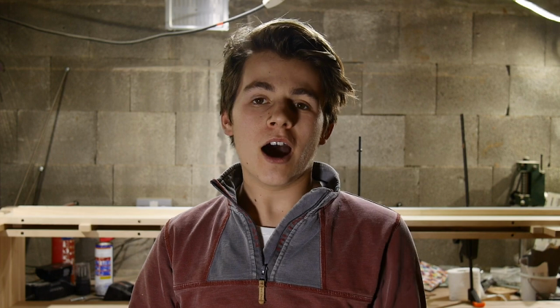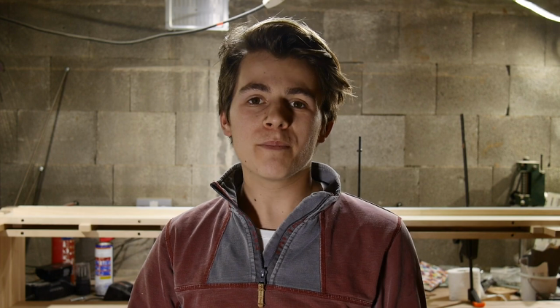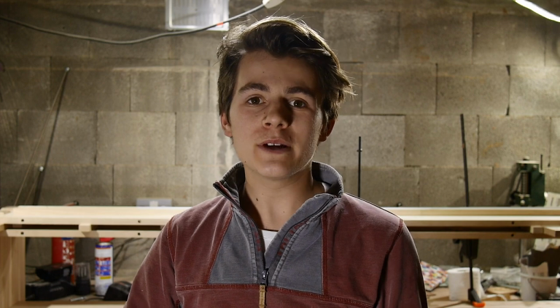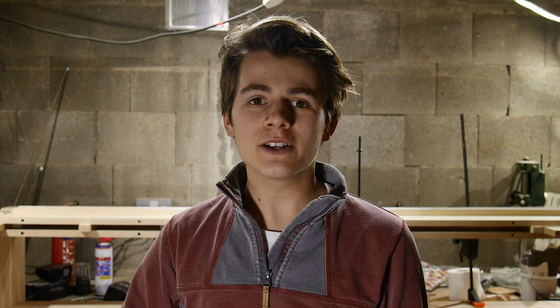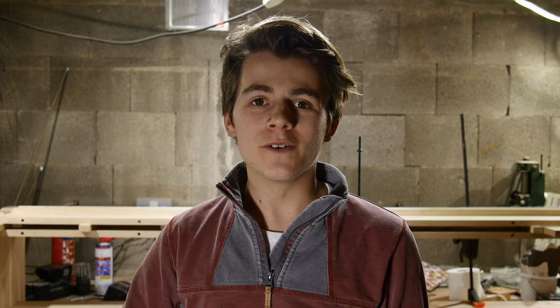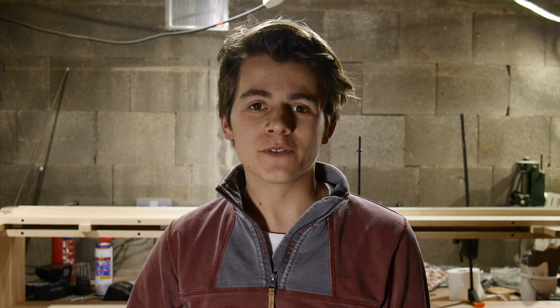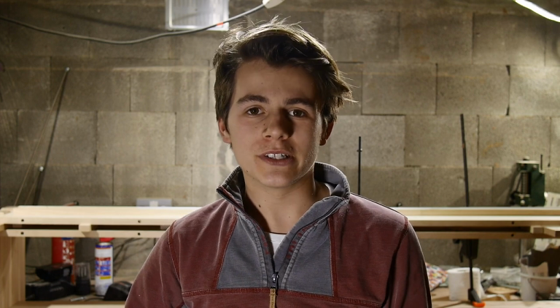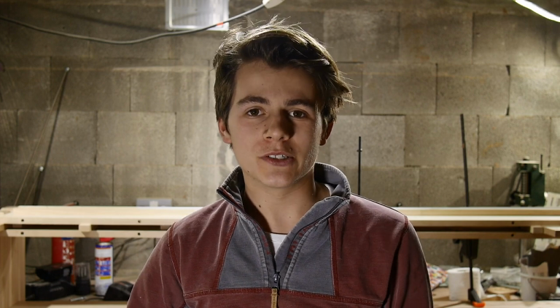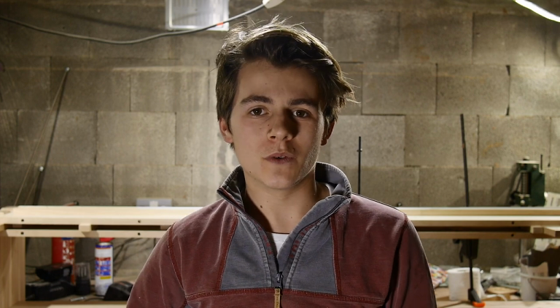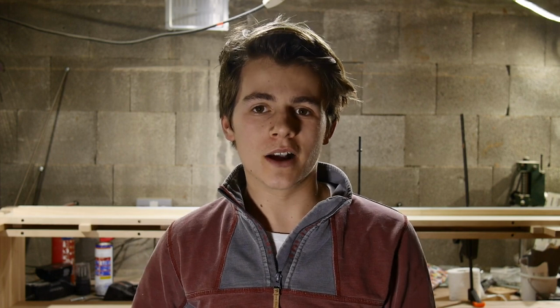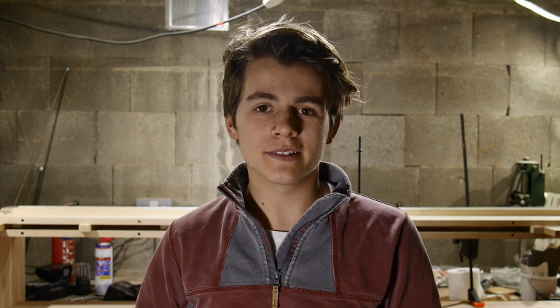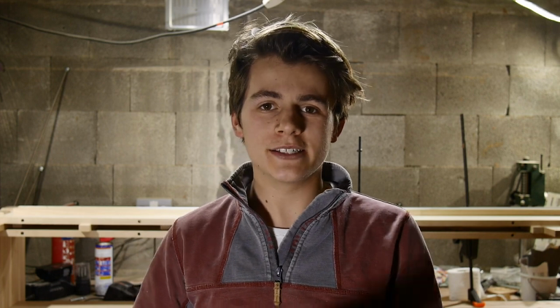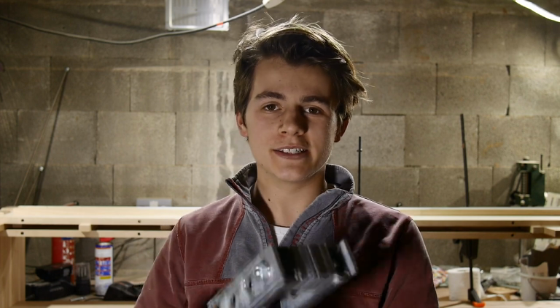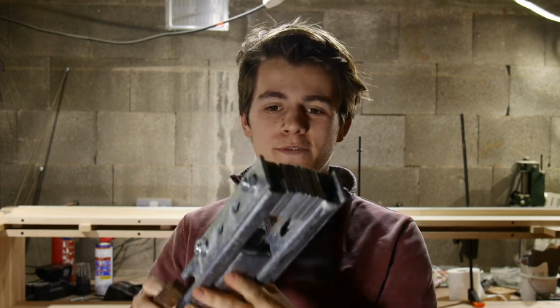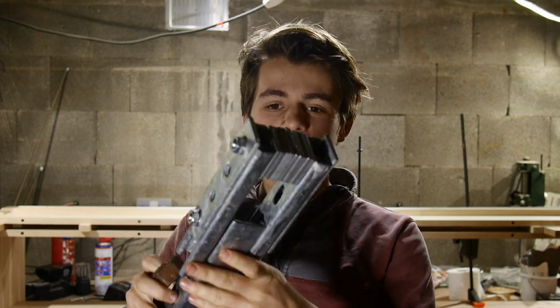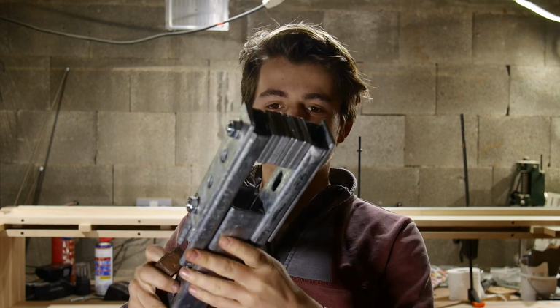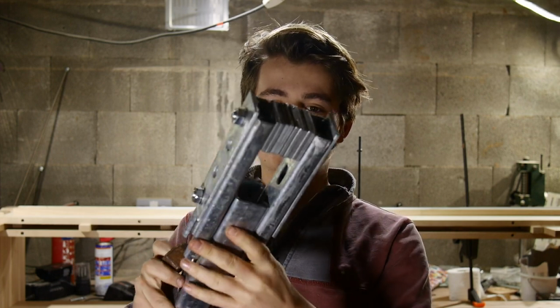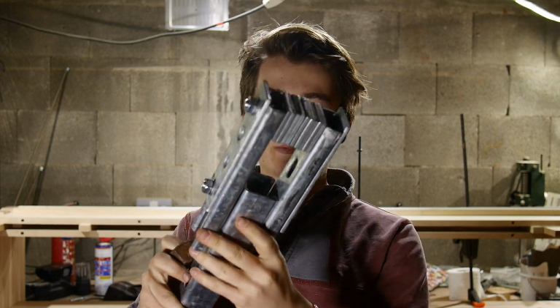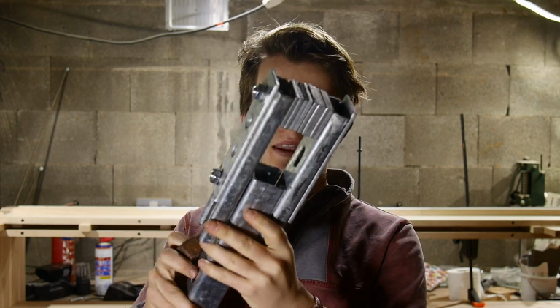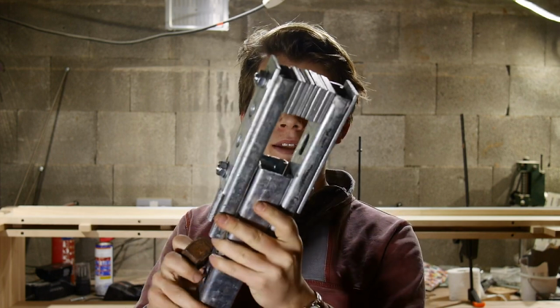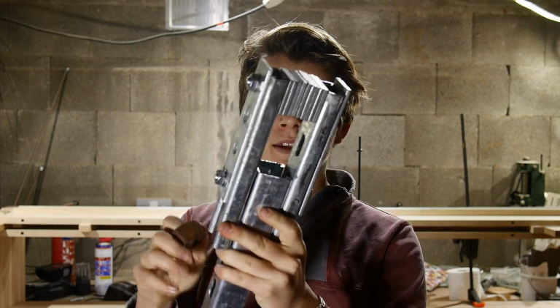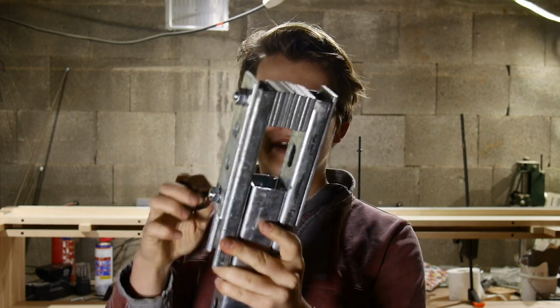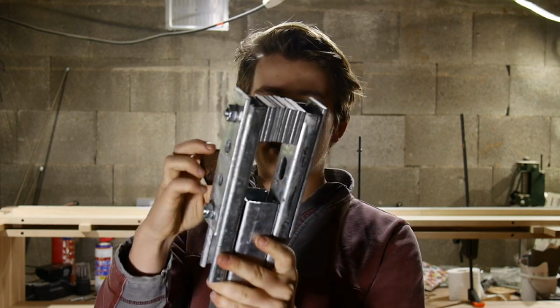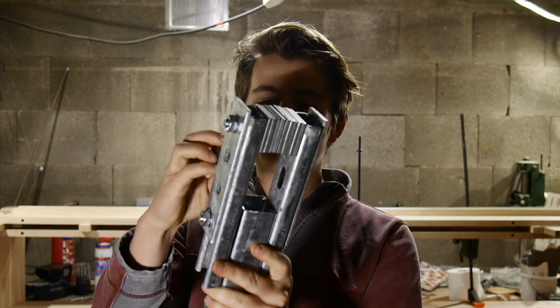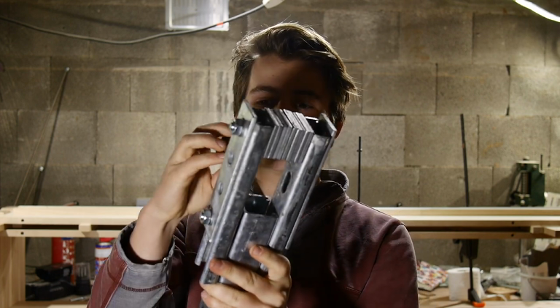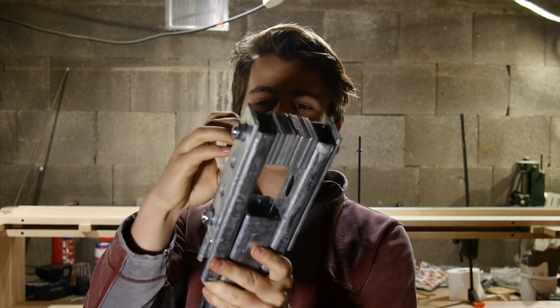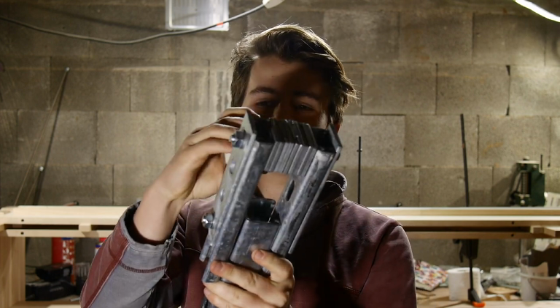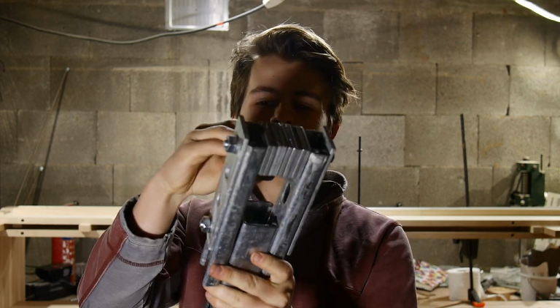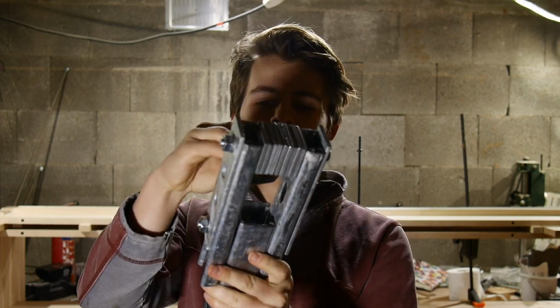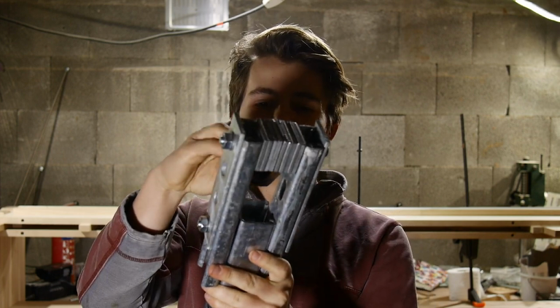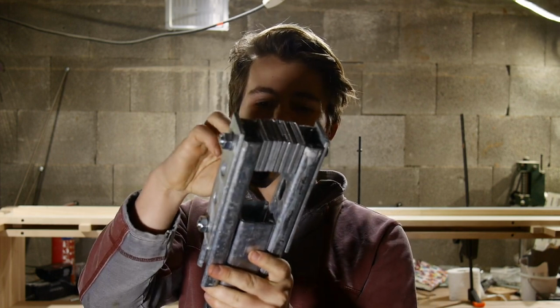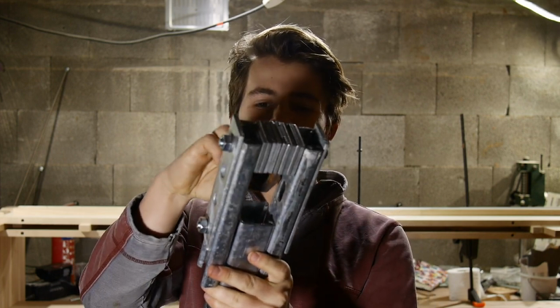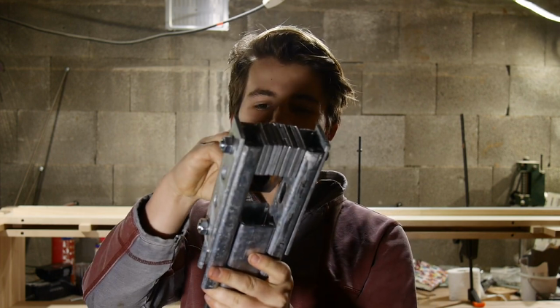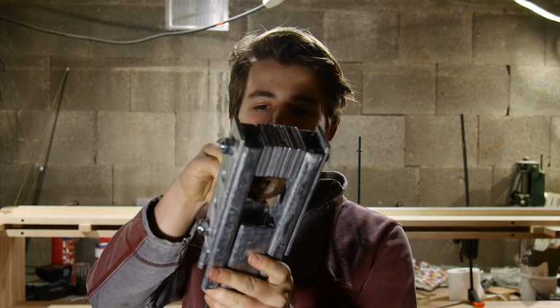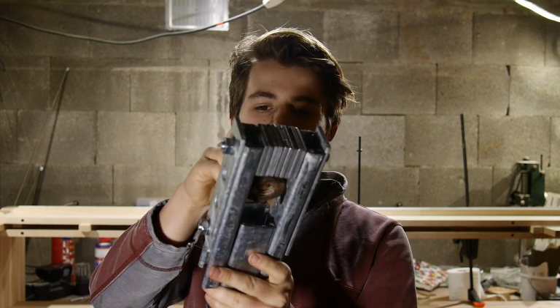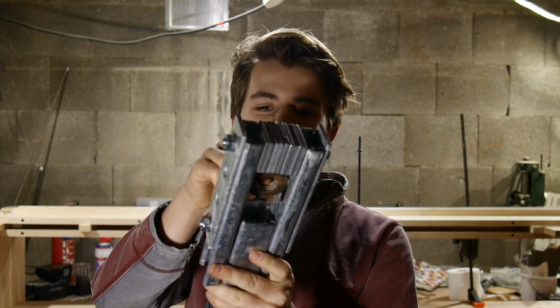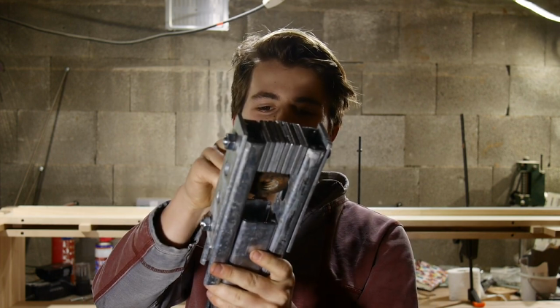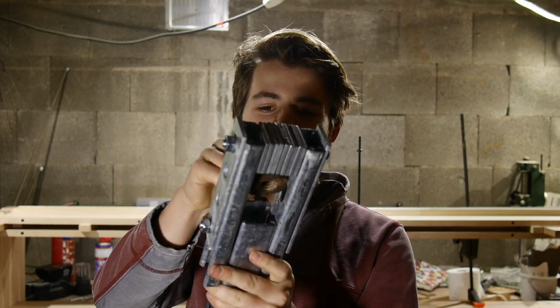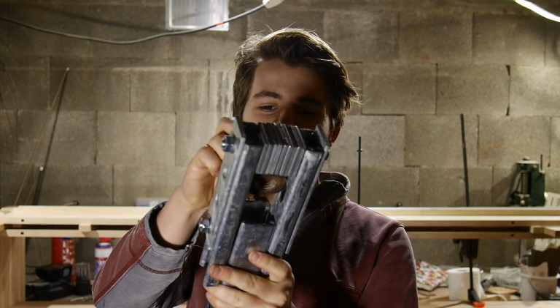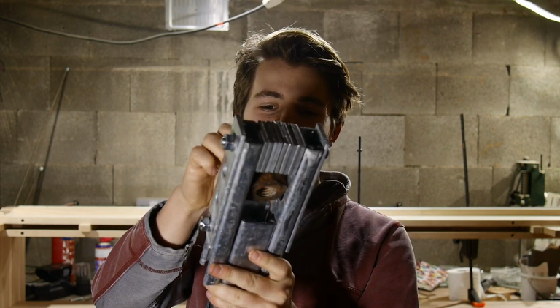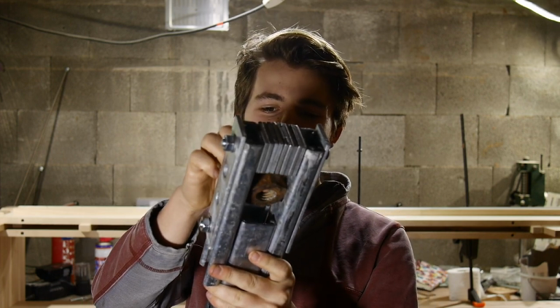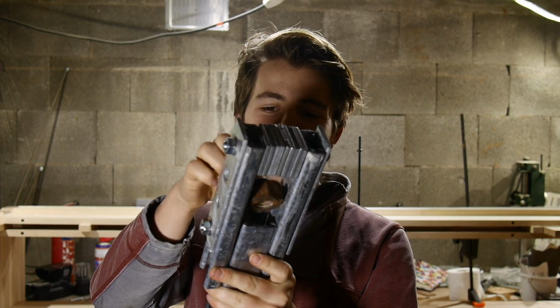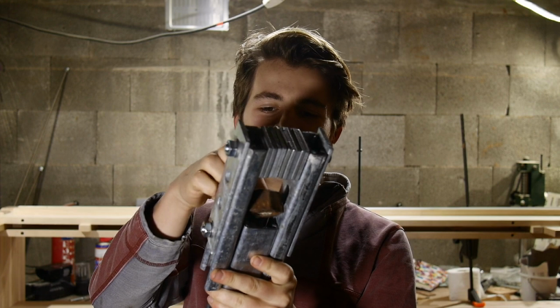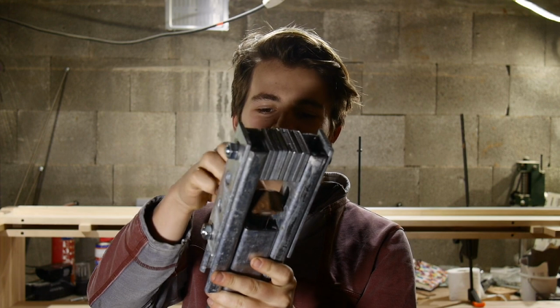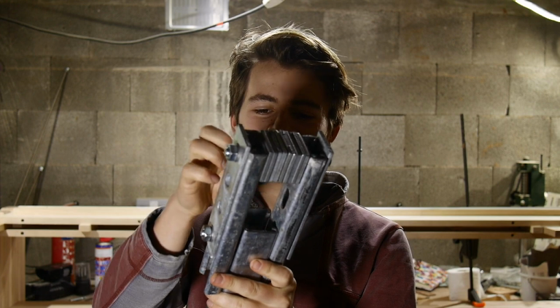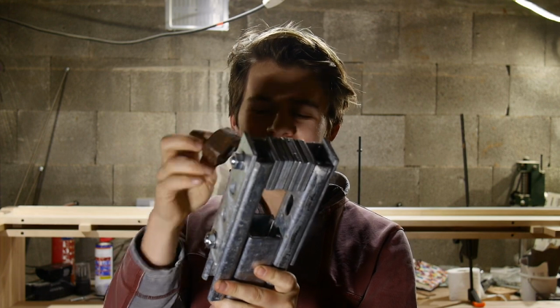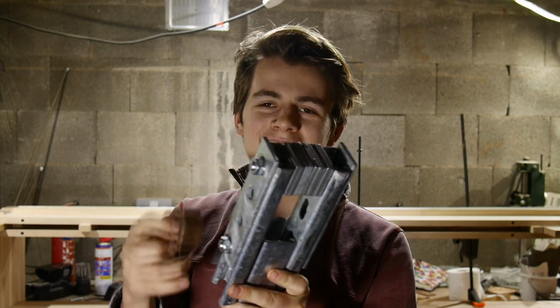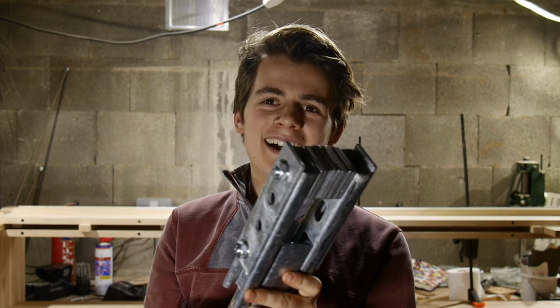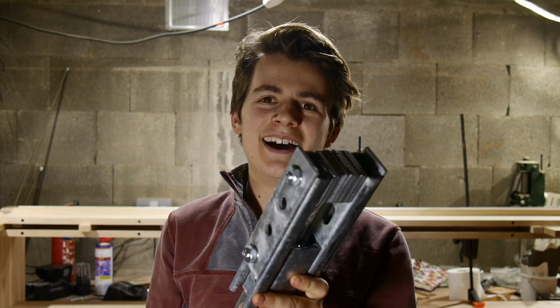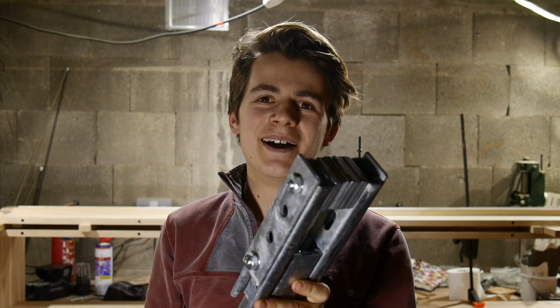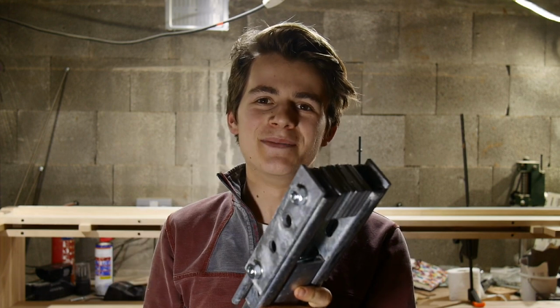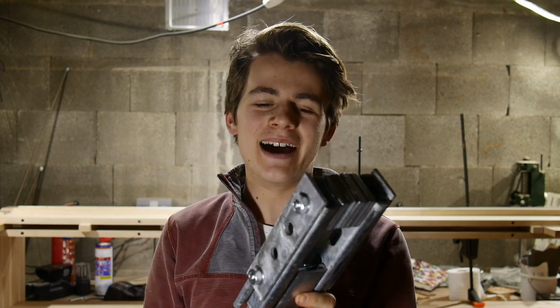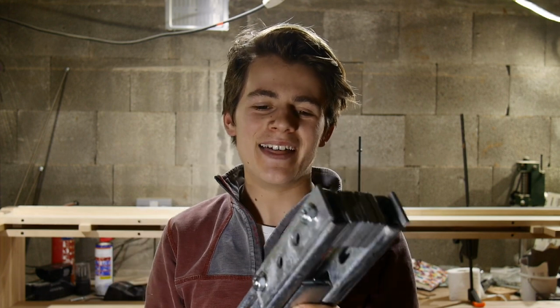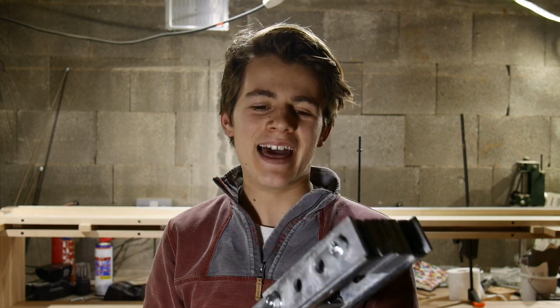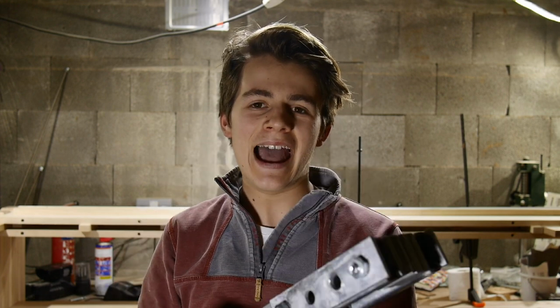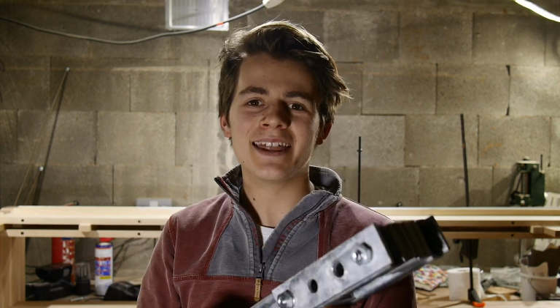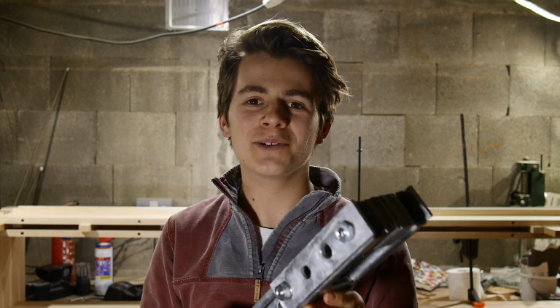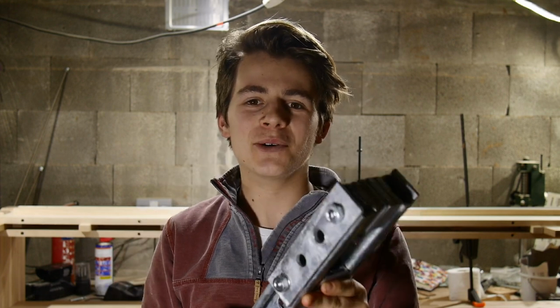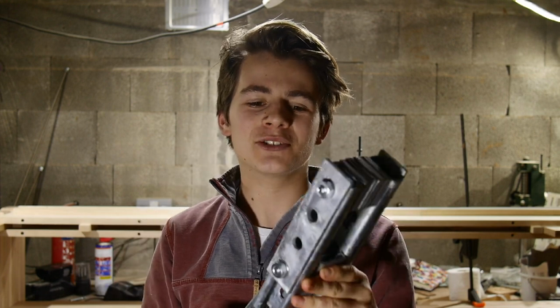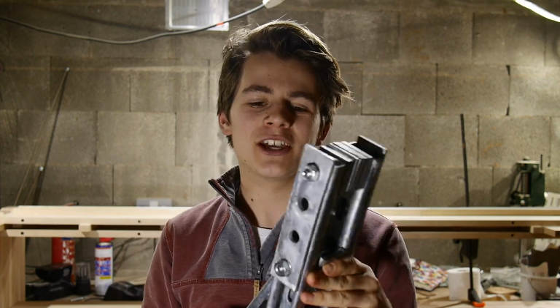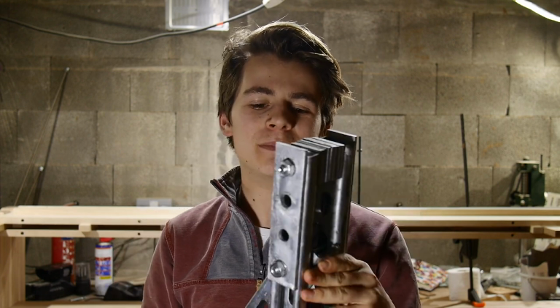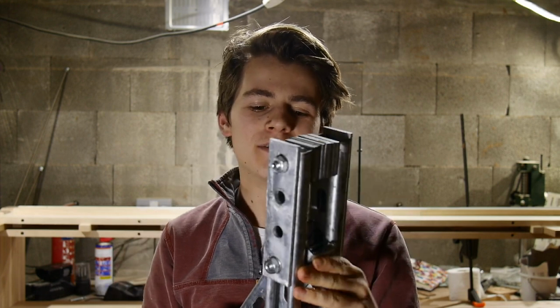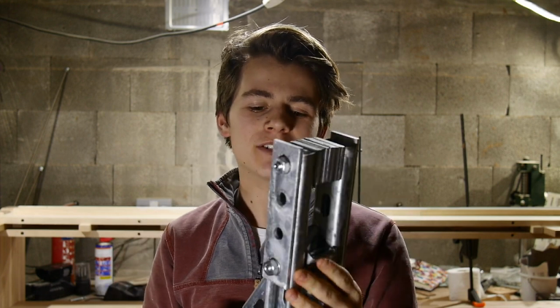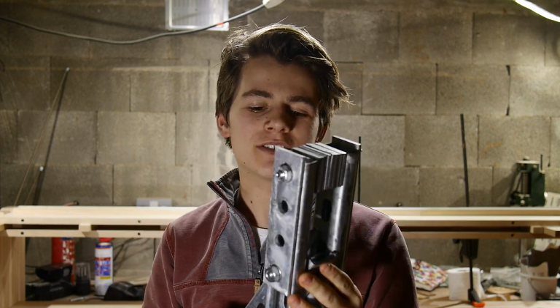I'm pretty confident this will work. This is the finished spanner. As you can see, the nut fits very snugly in there, and the handle also pivots.